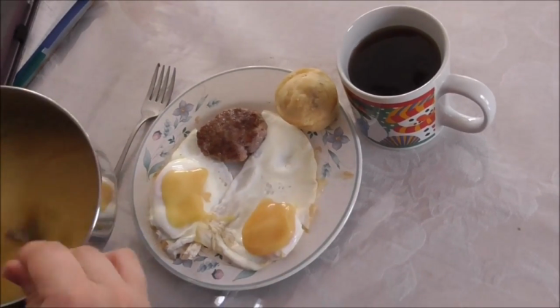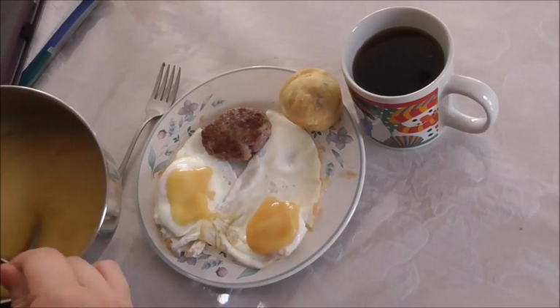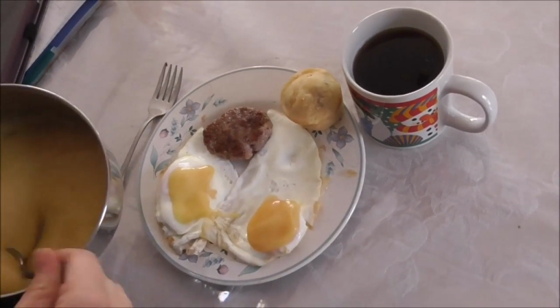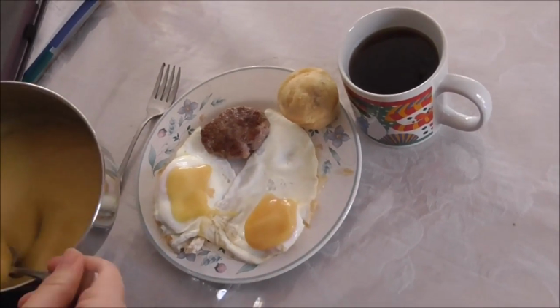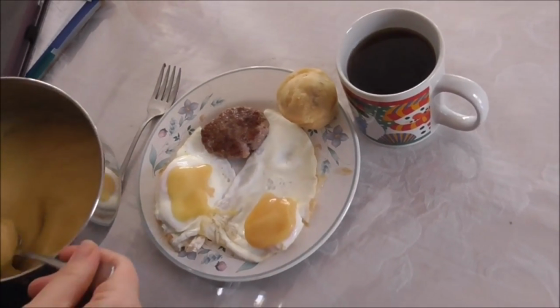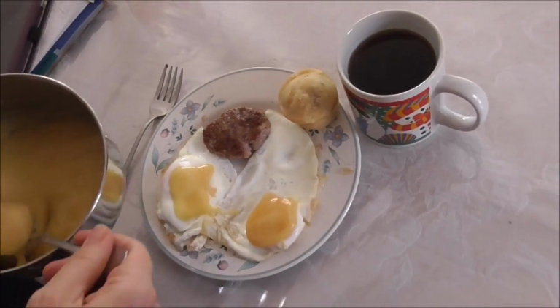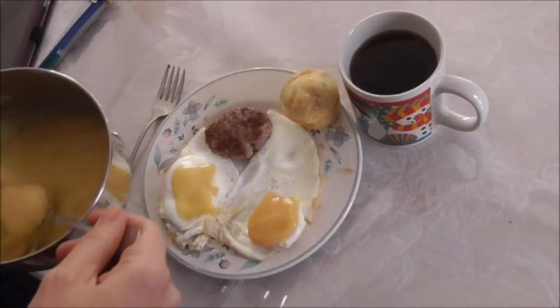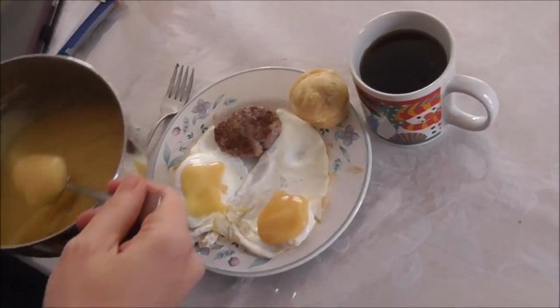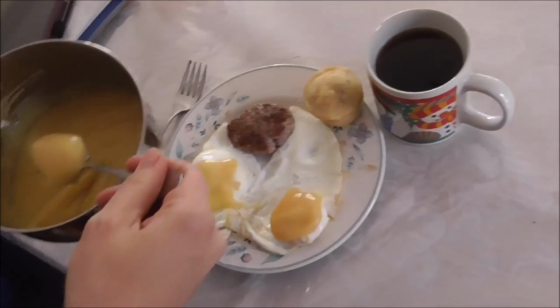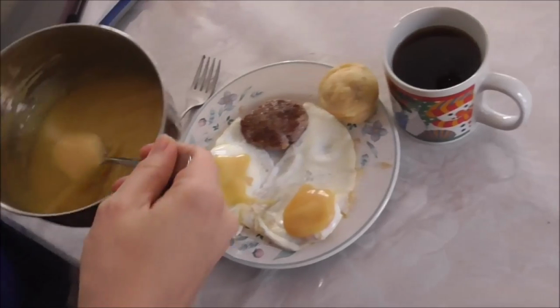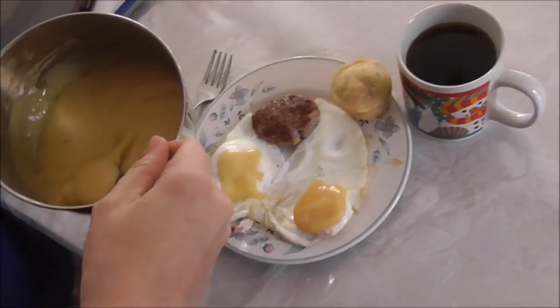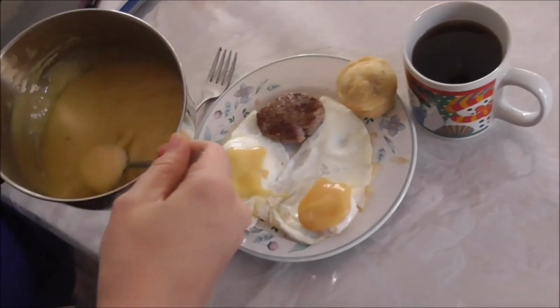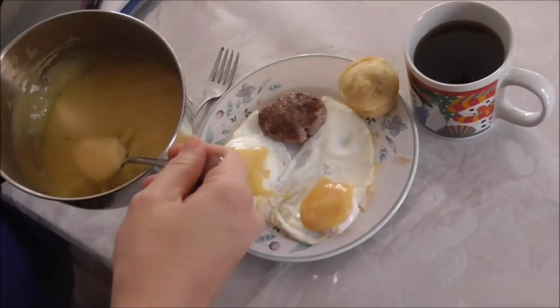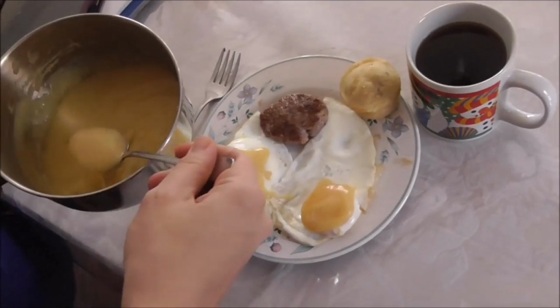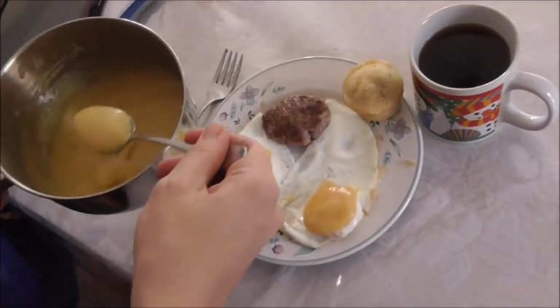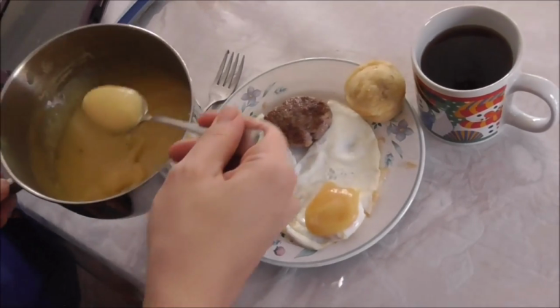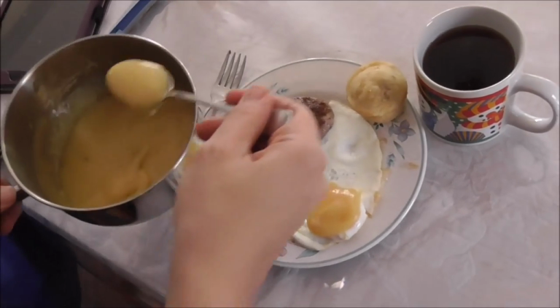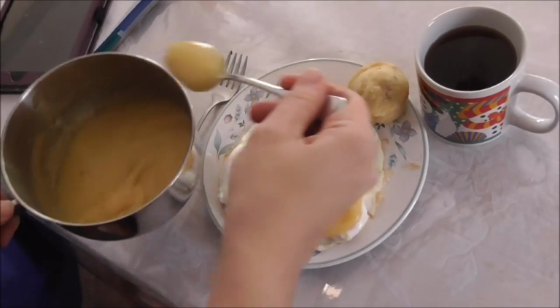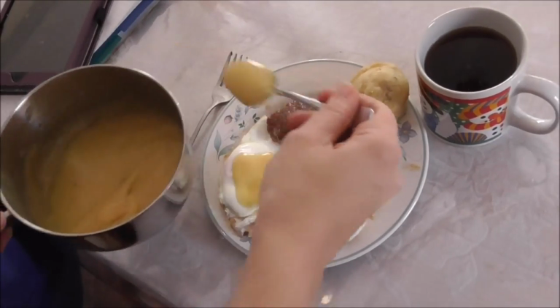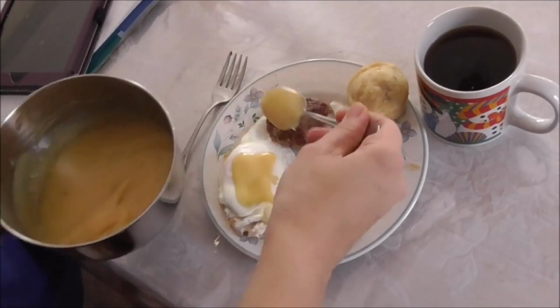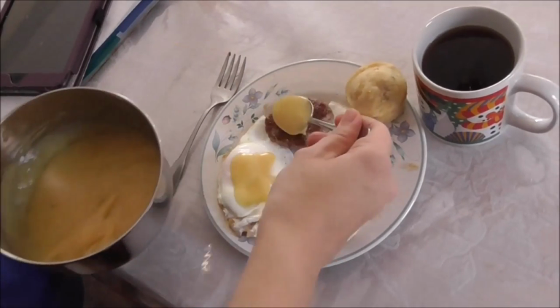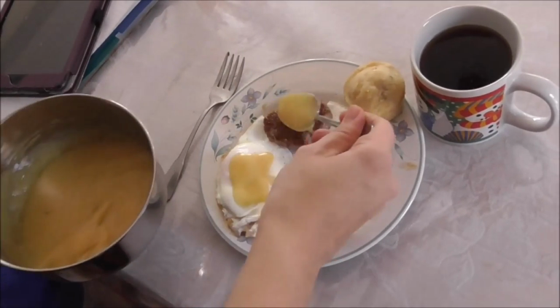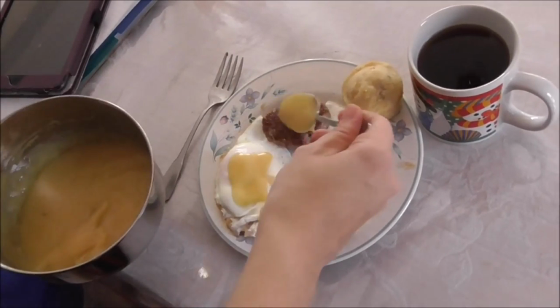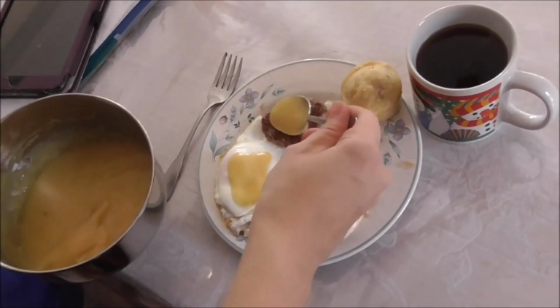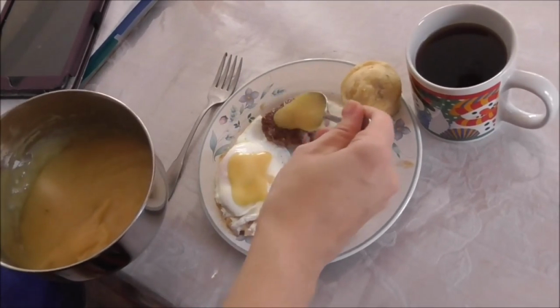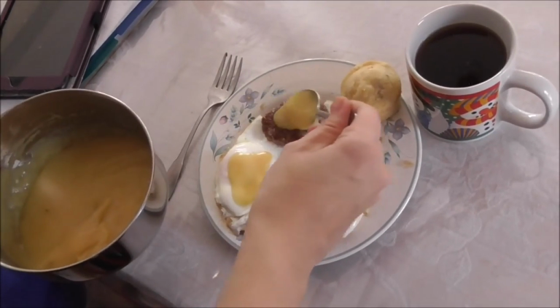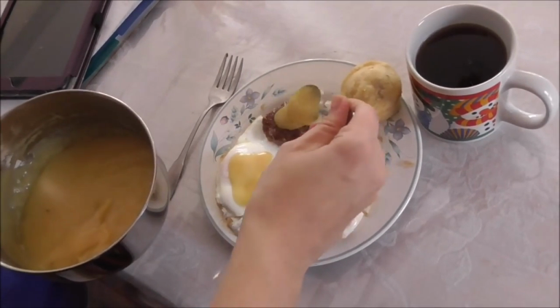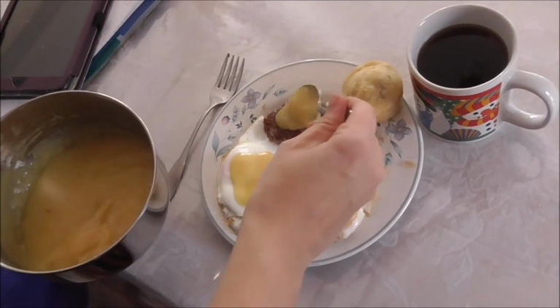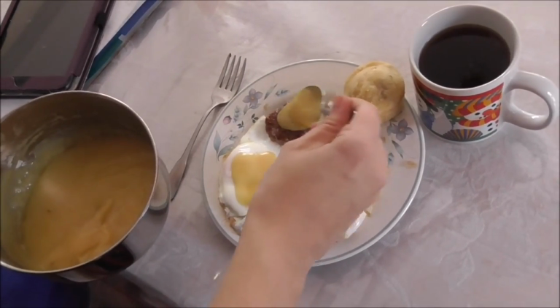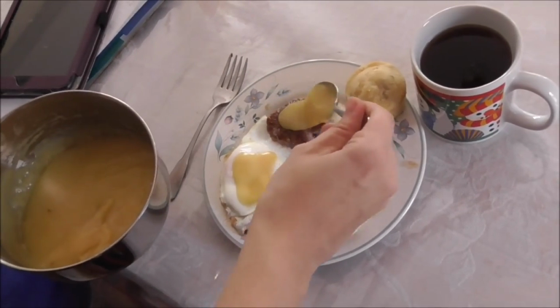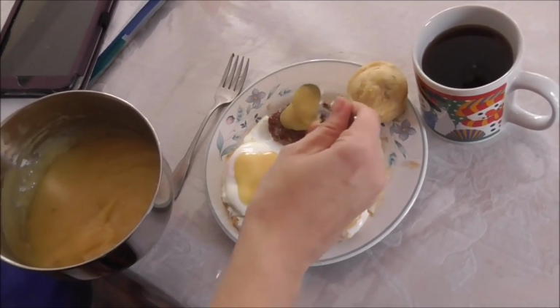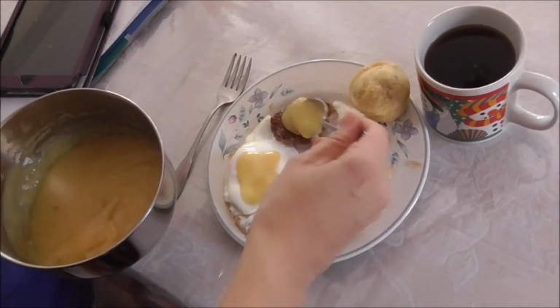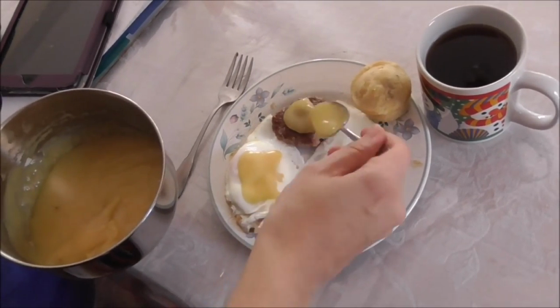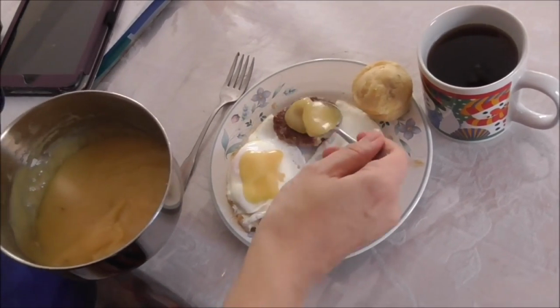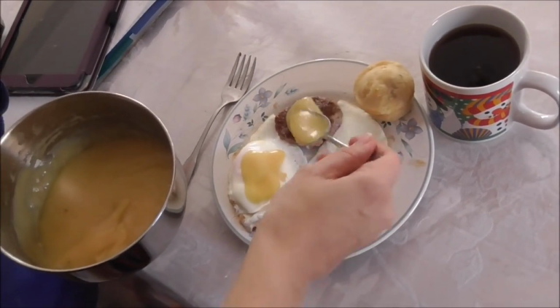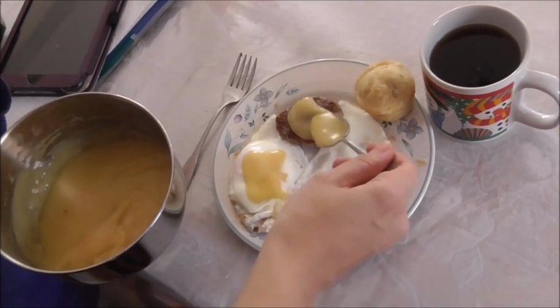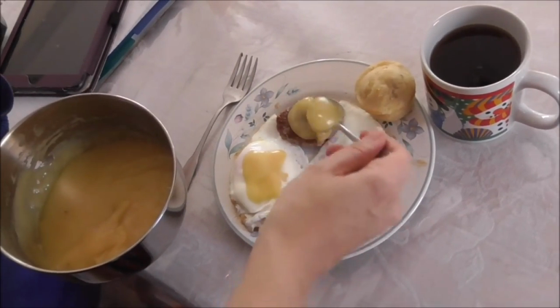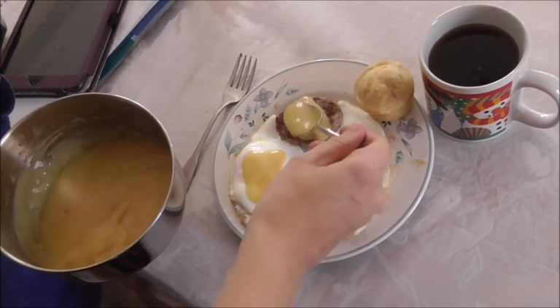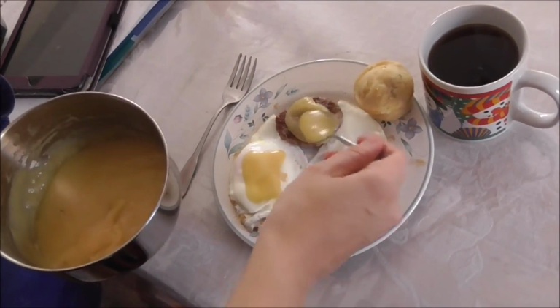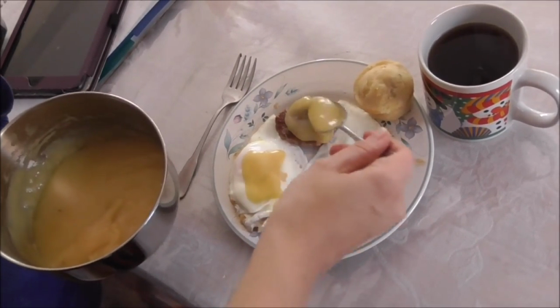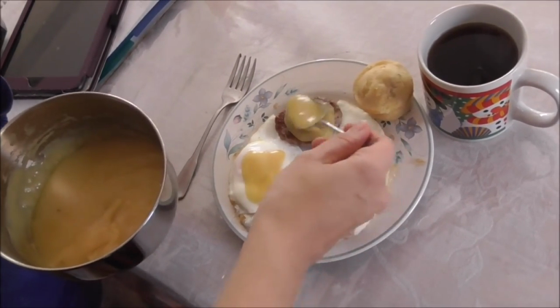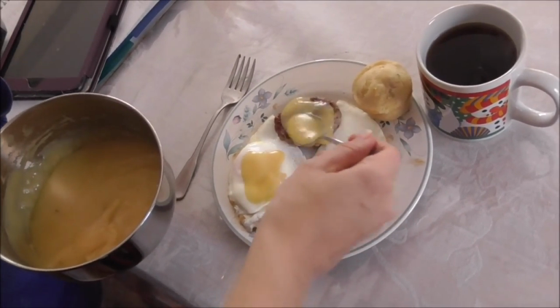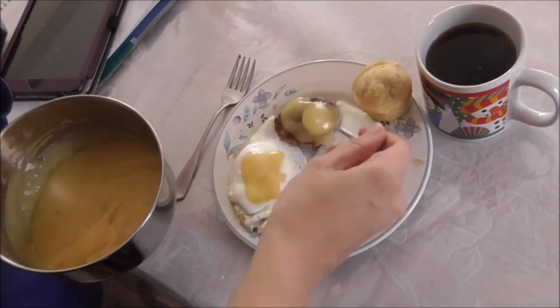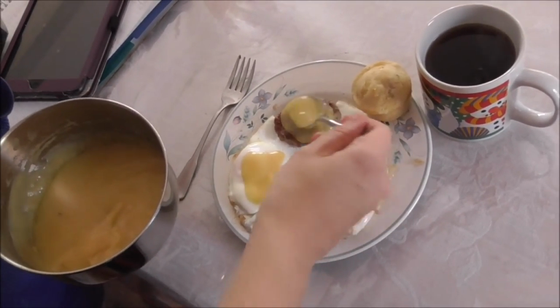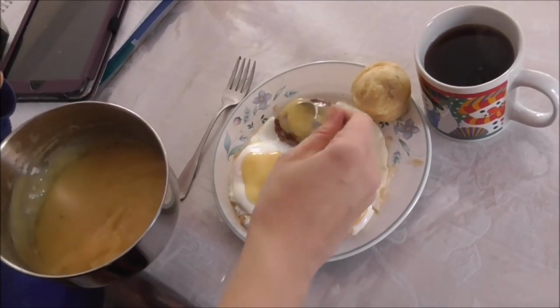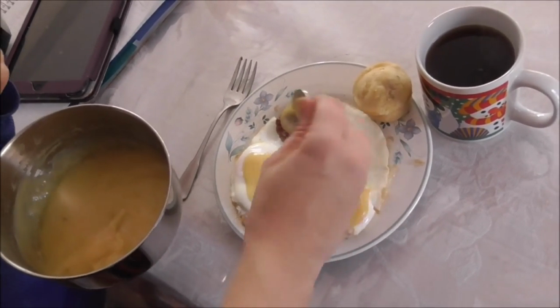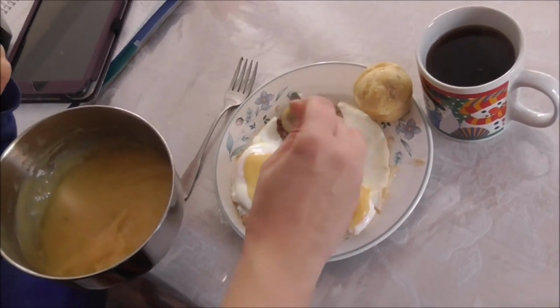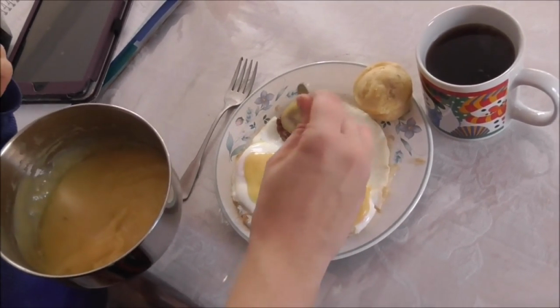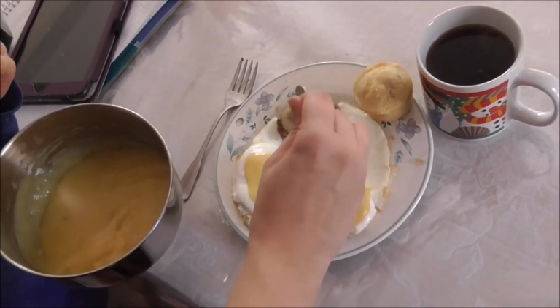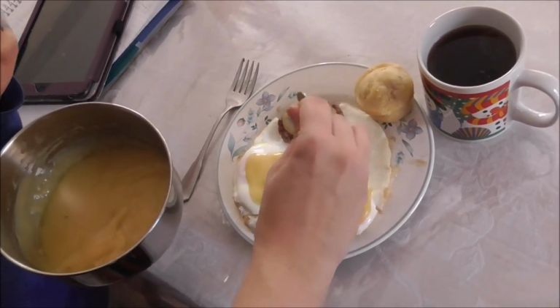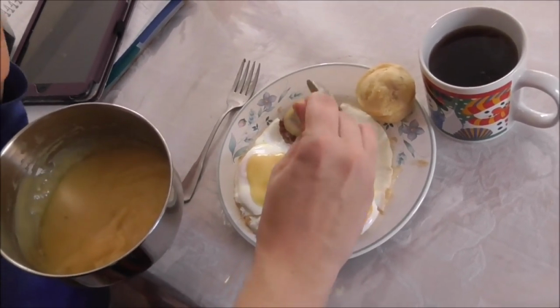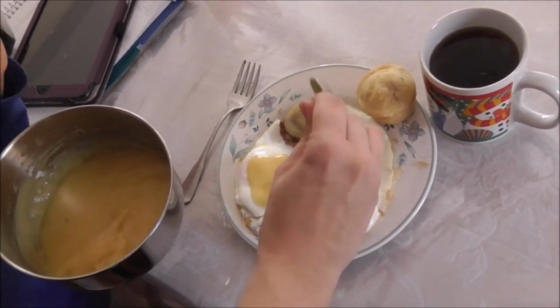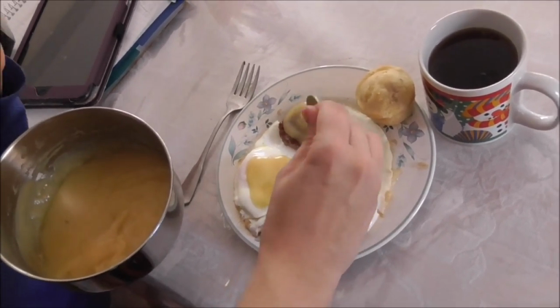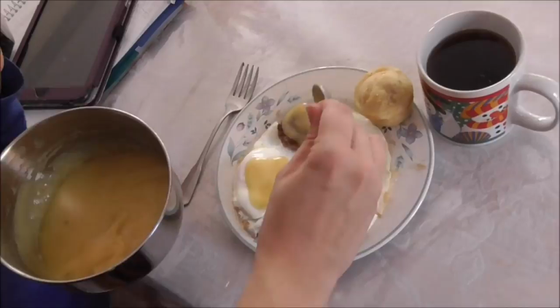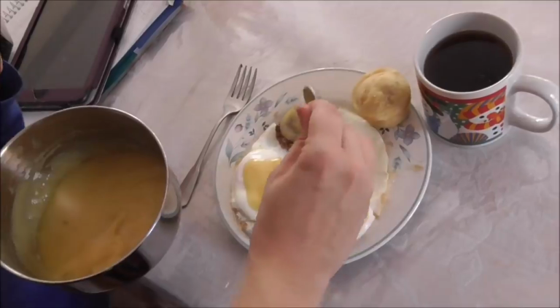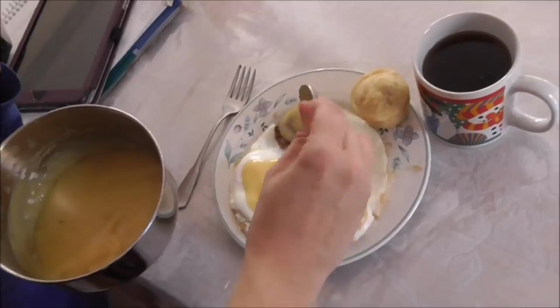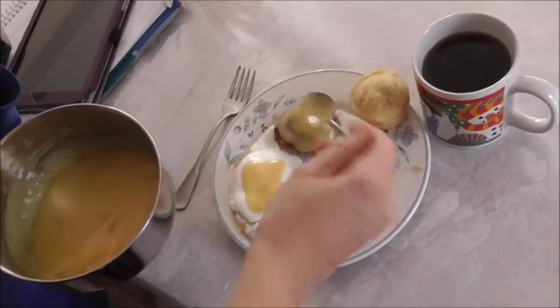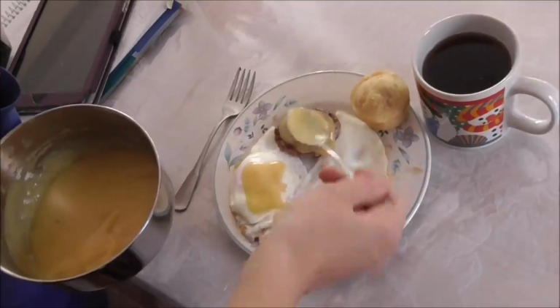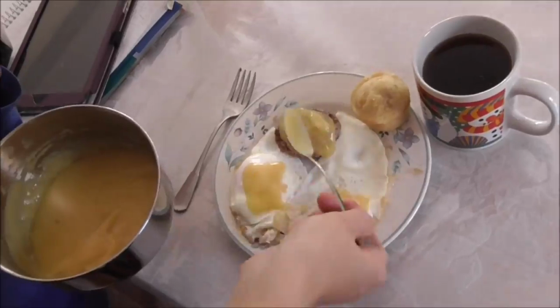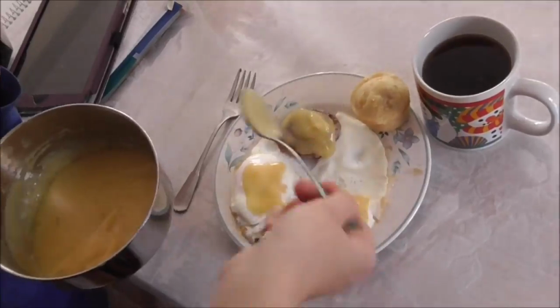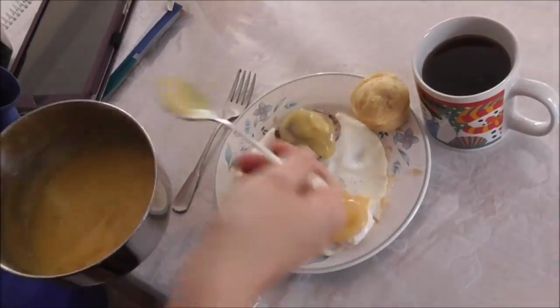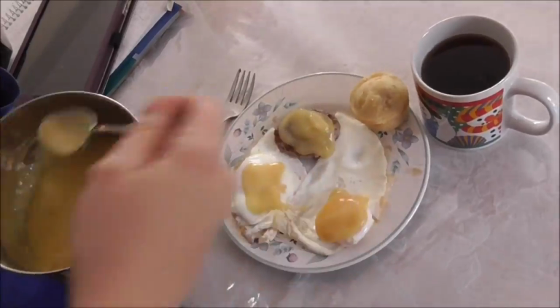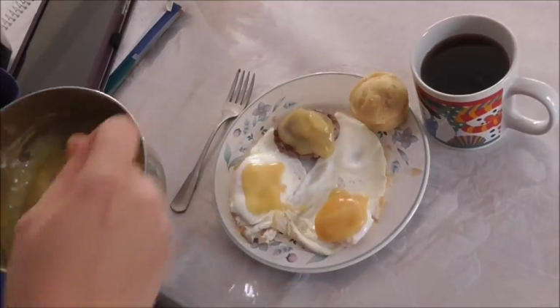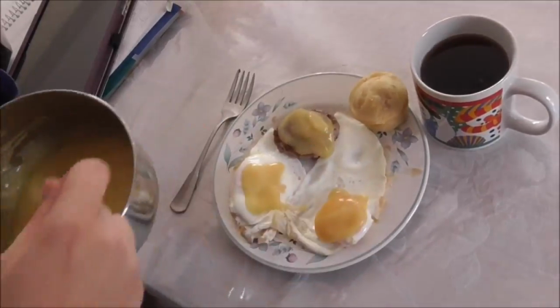Are you going to be able to use all of that? No, it's serving for six. We'll see how it tastes.